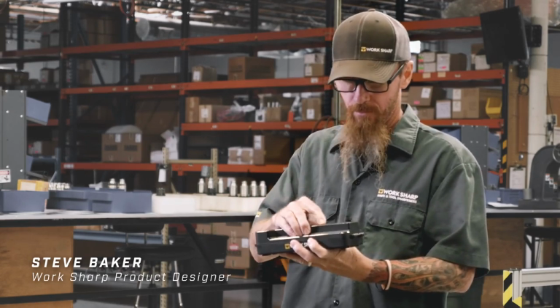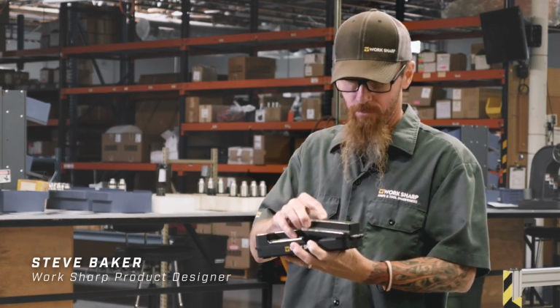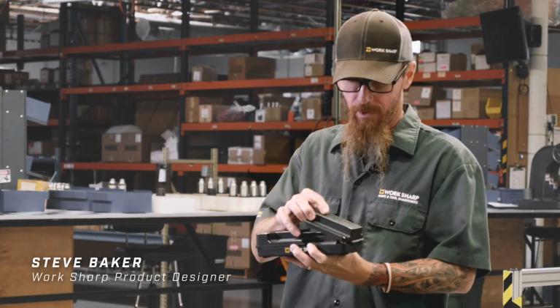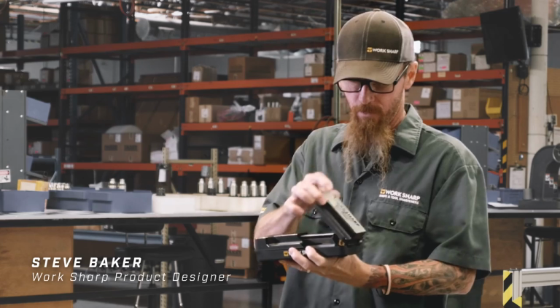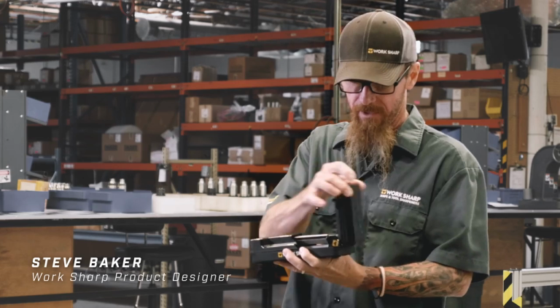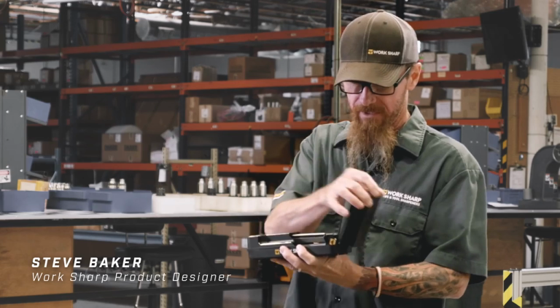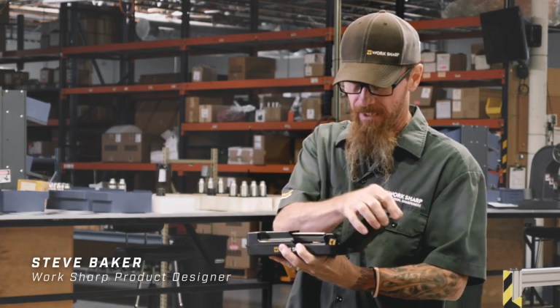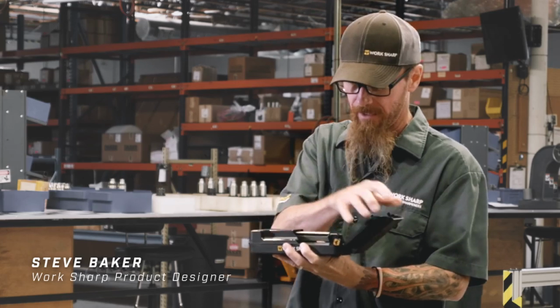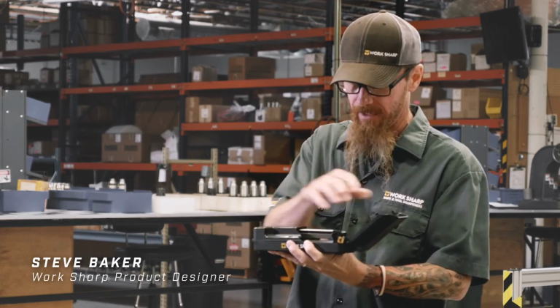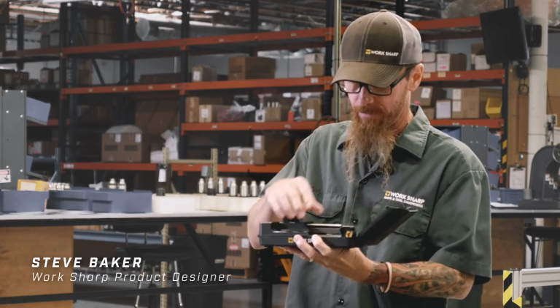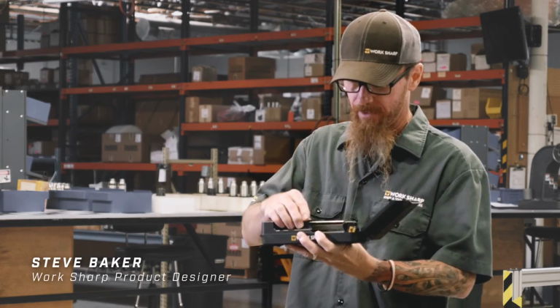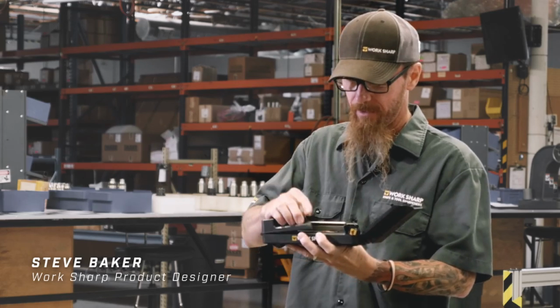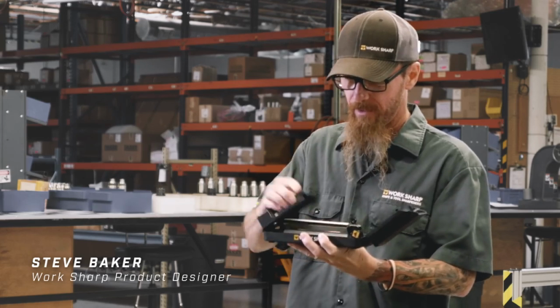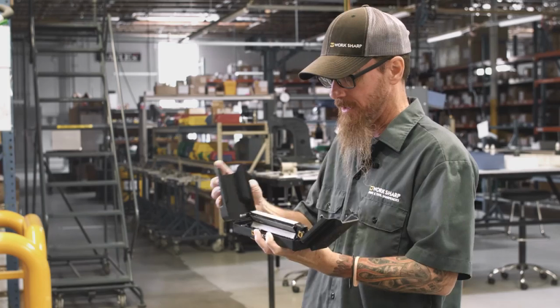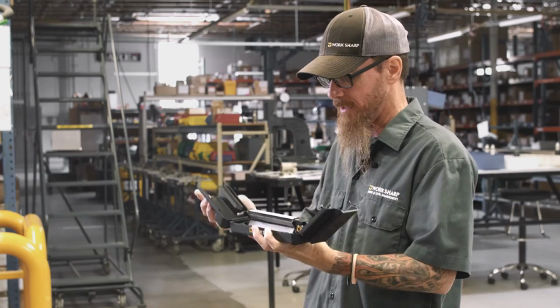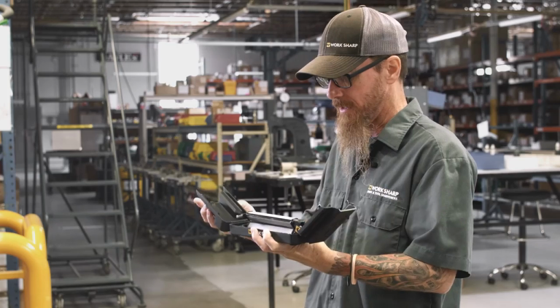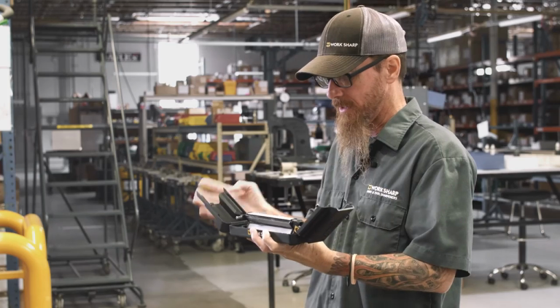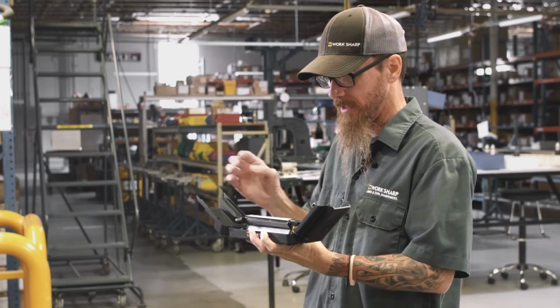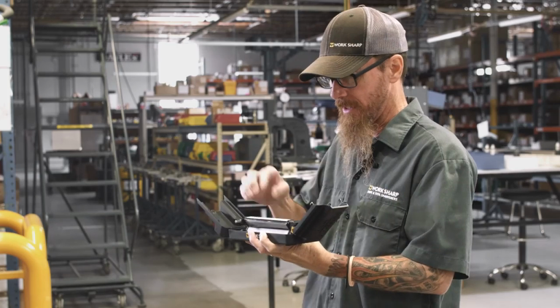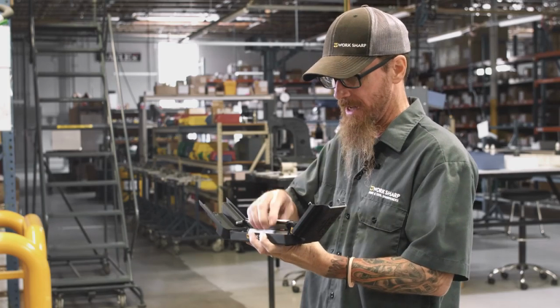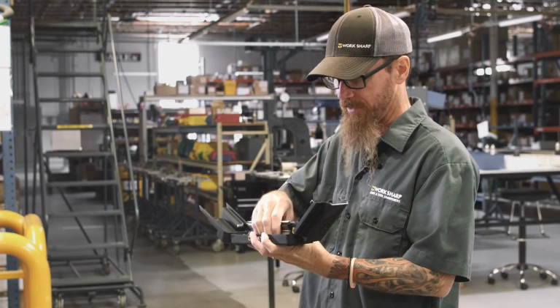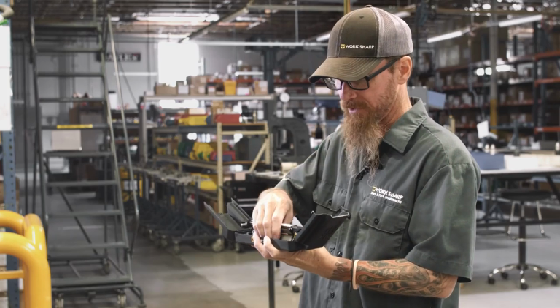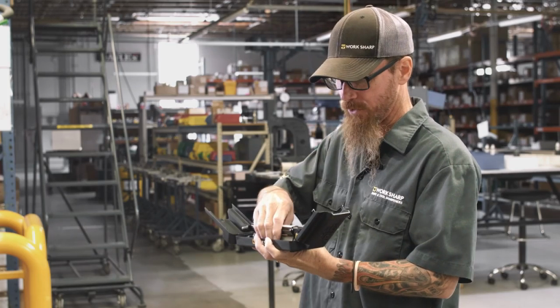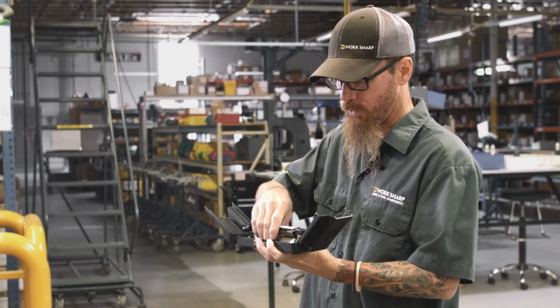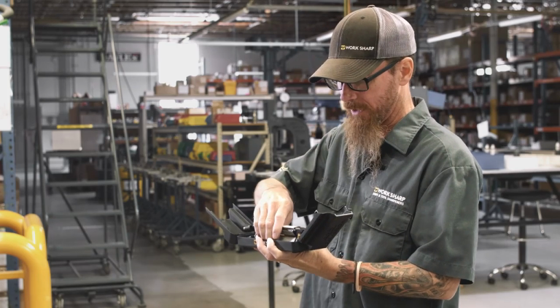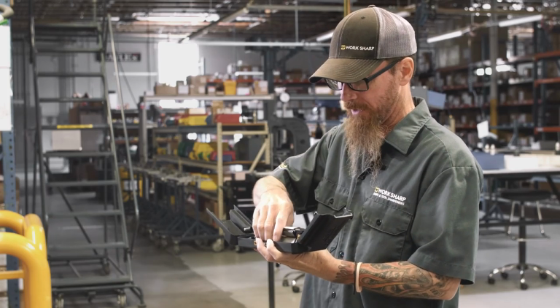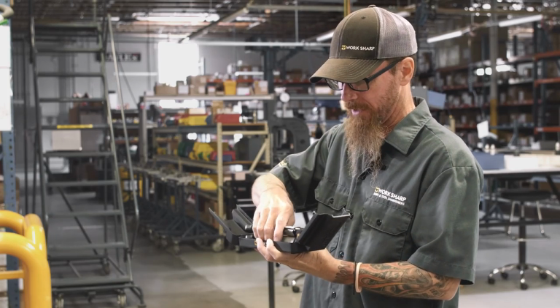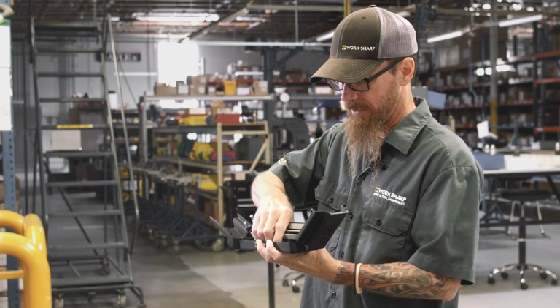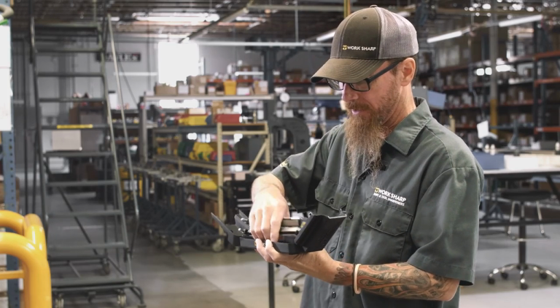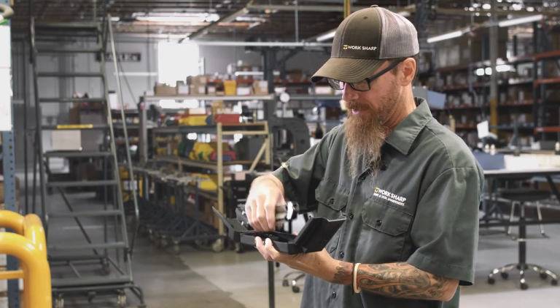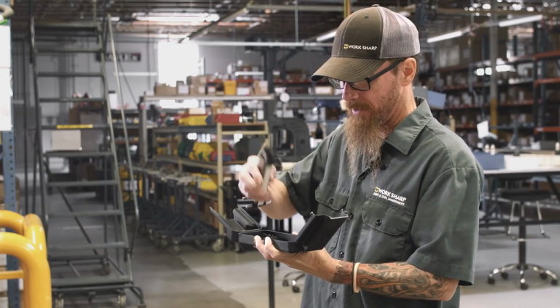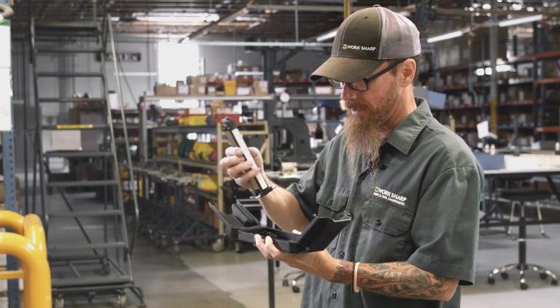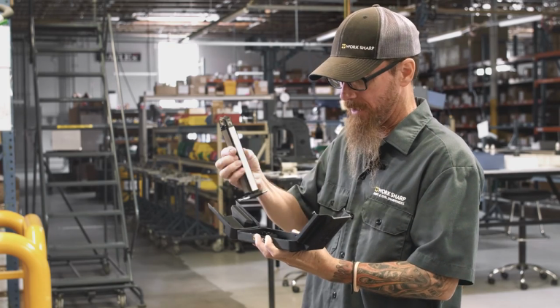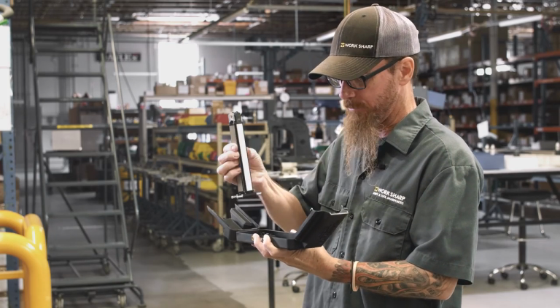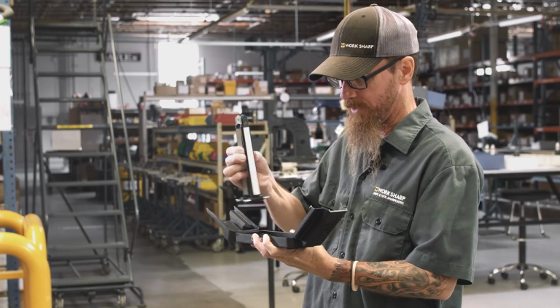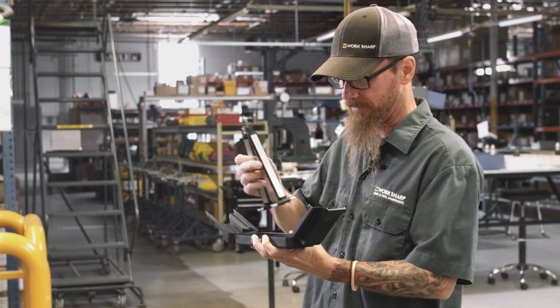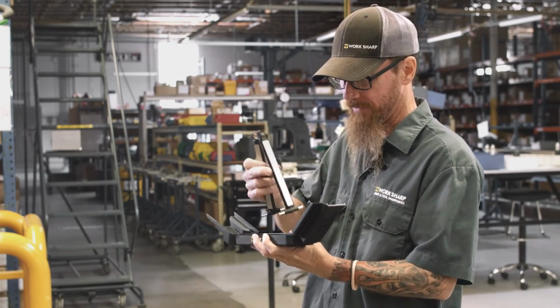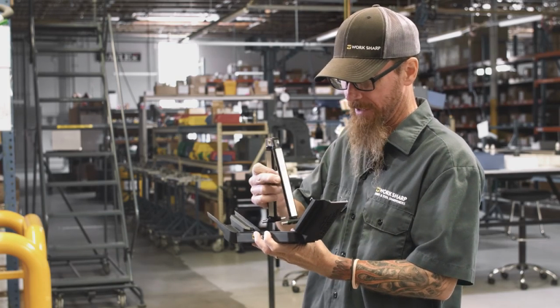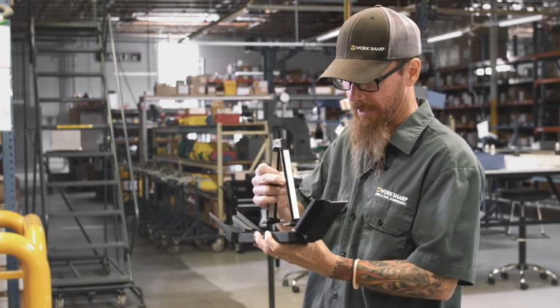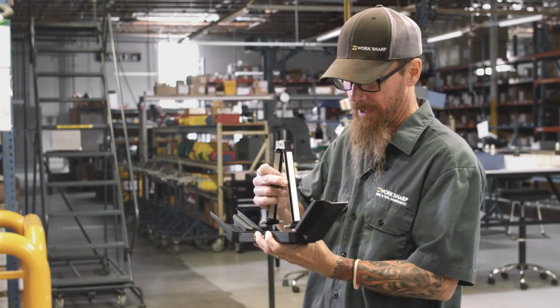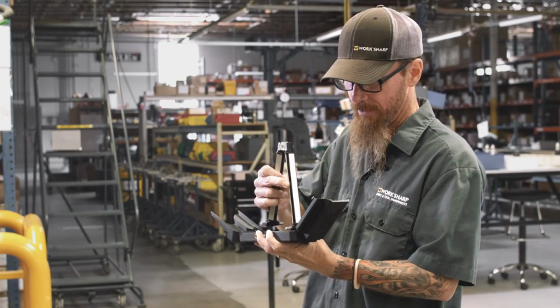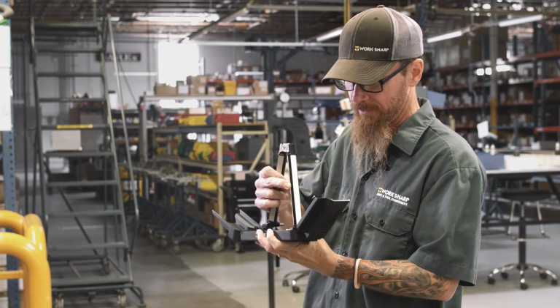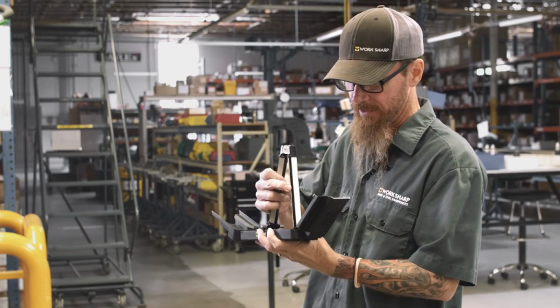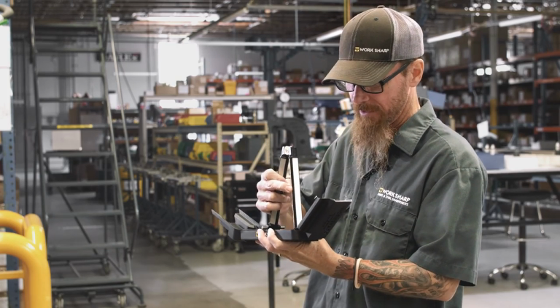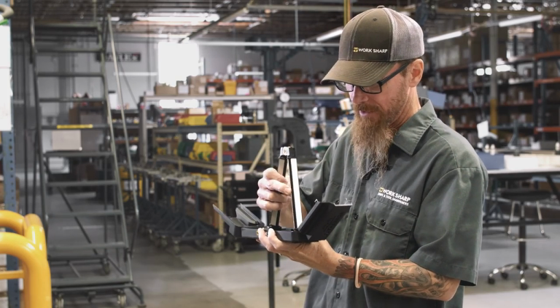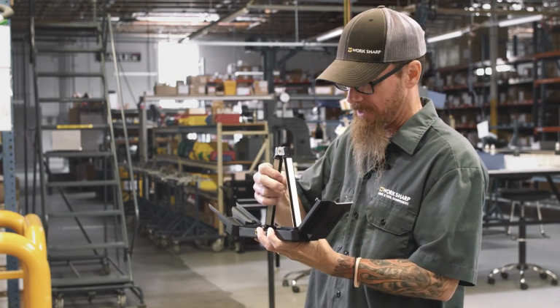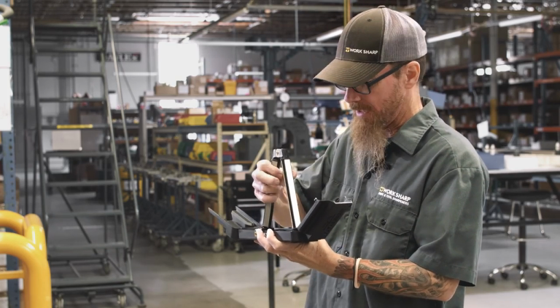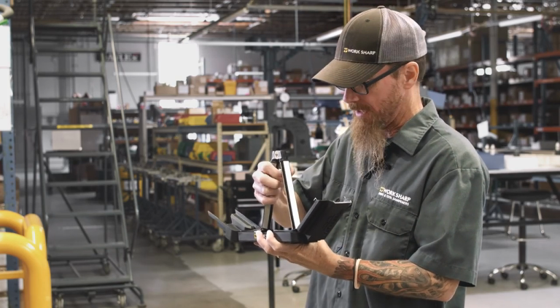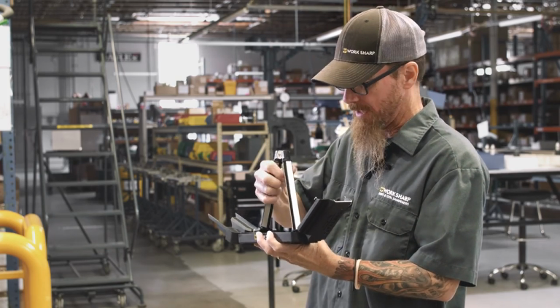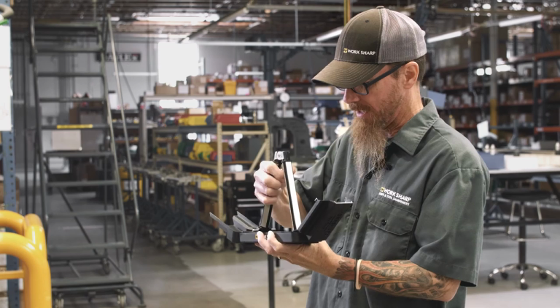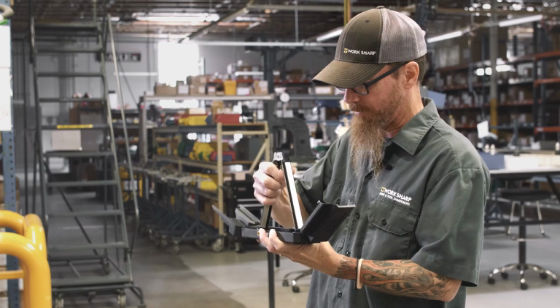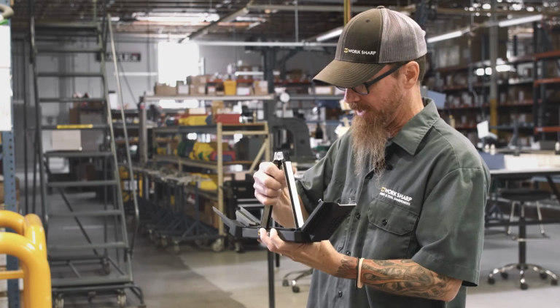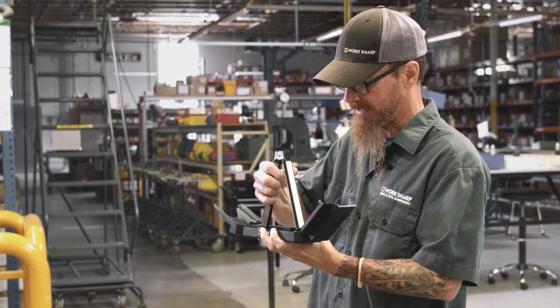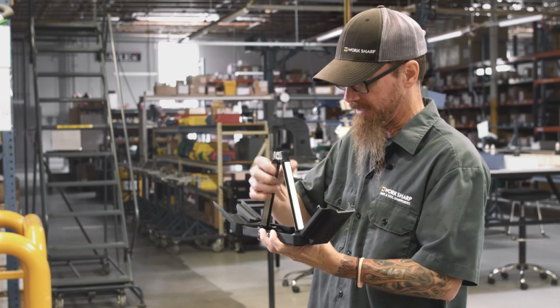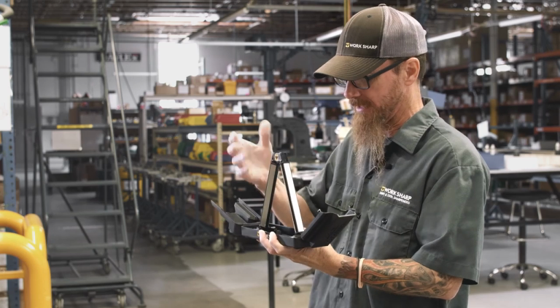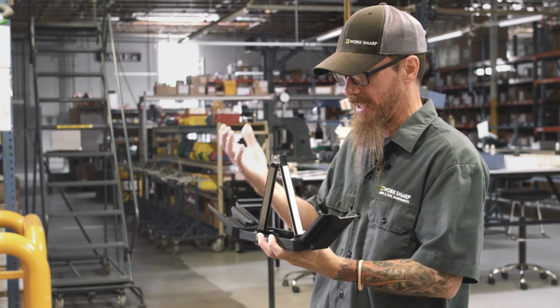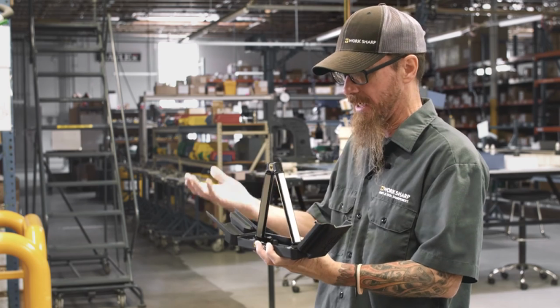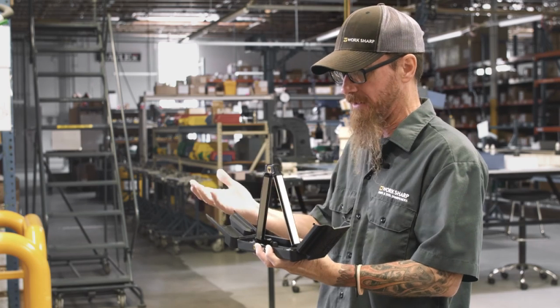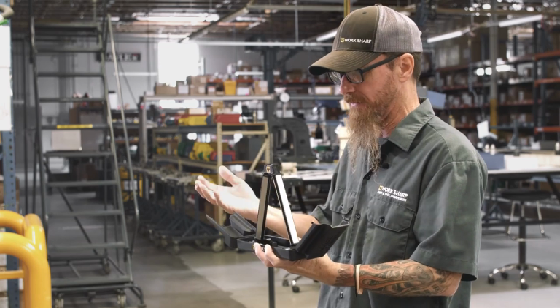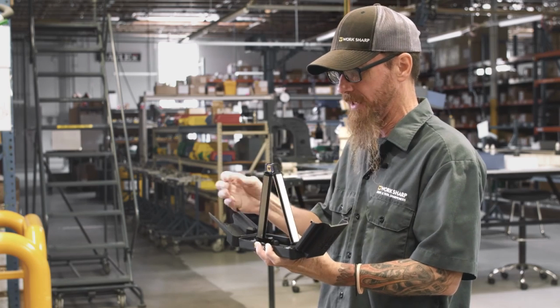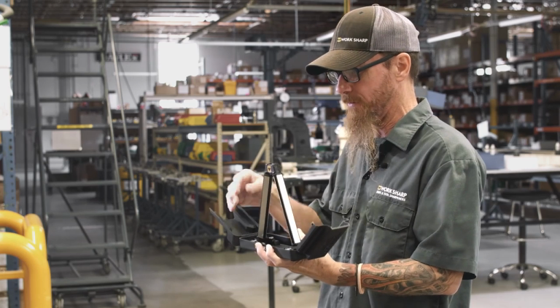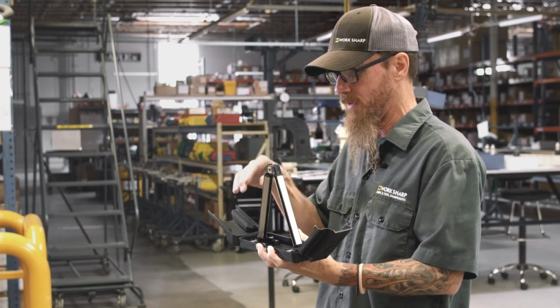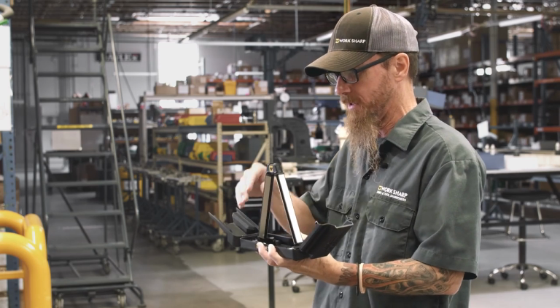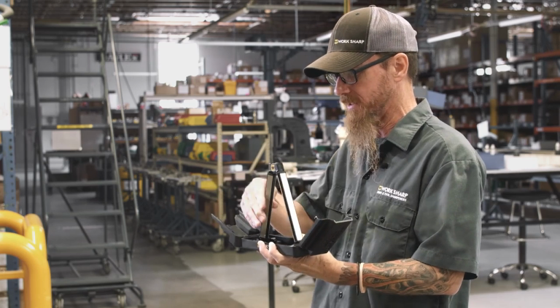When I want to set up, it happens quickly. I pull everything out and place it to the angle that I want.